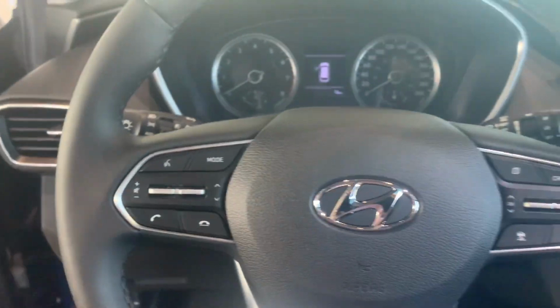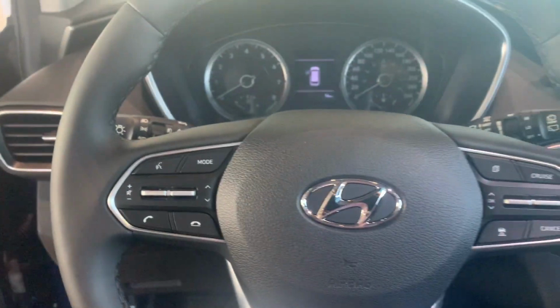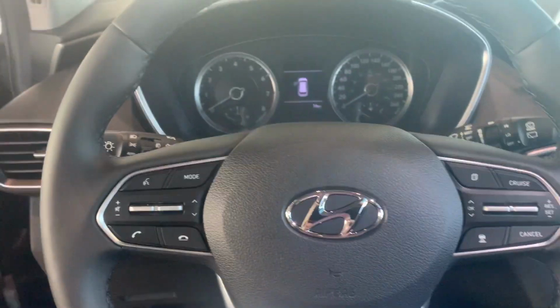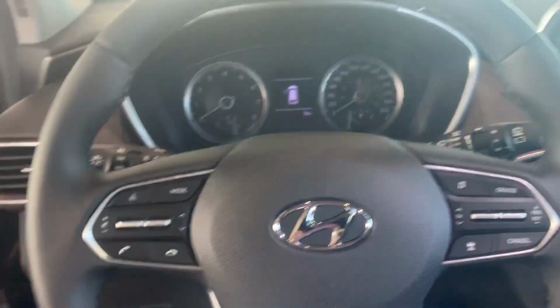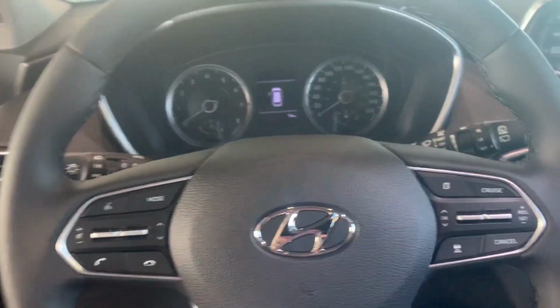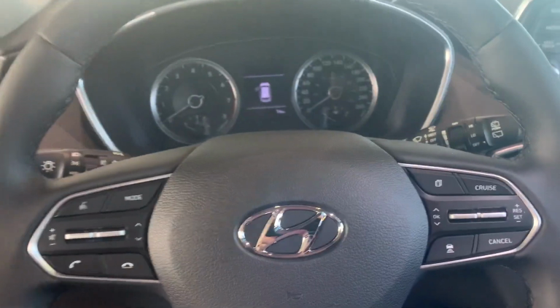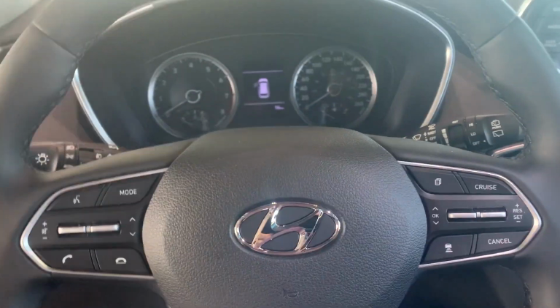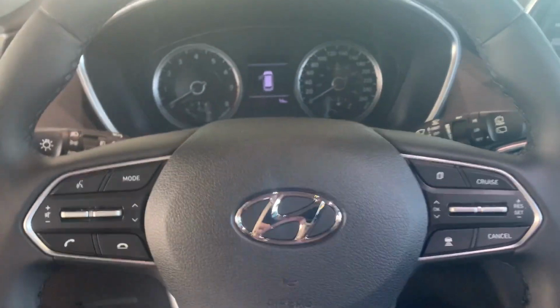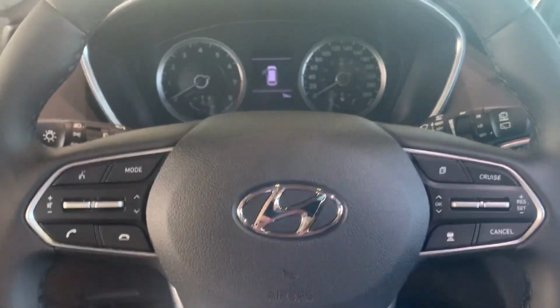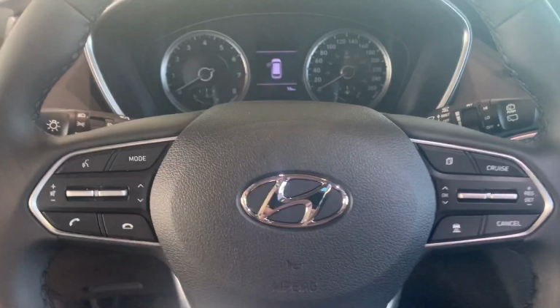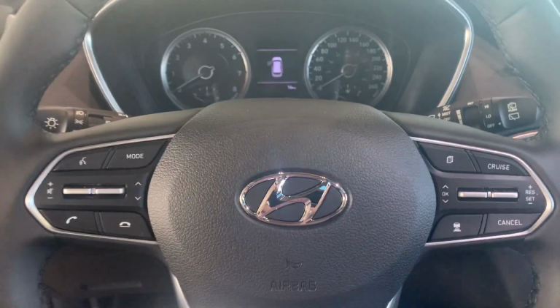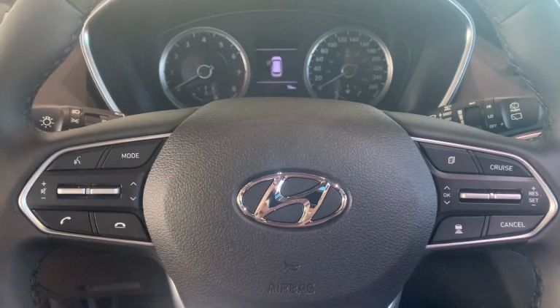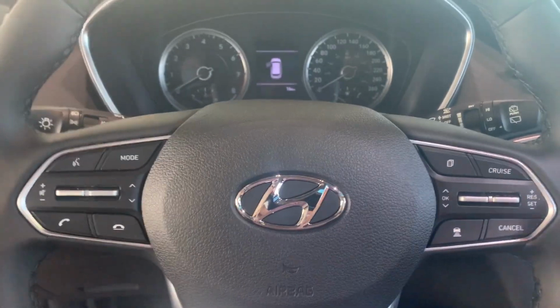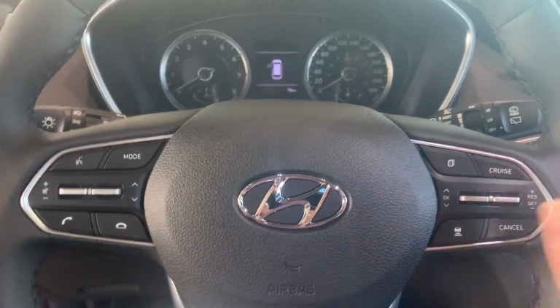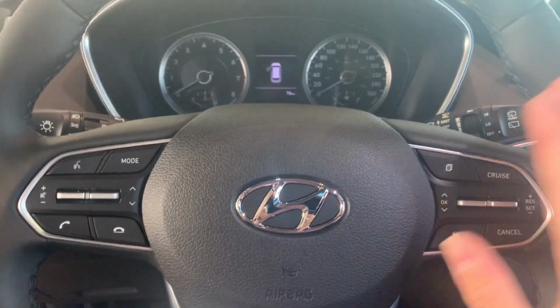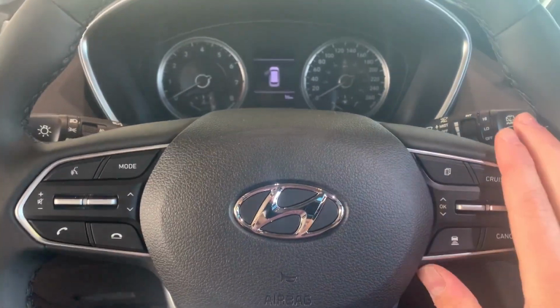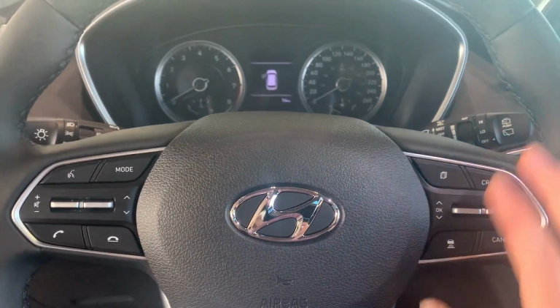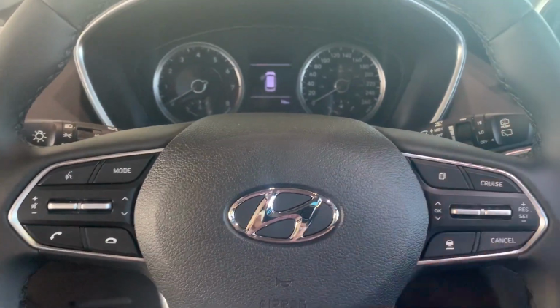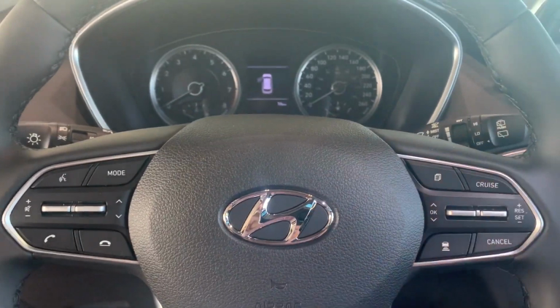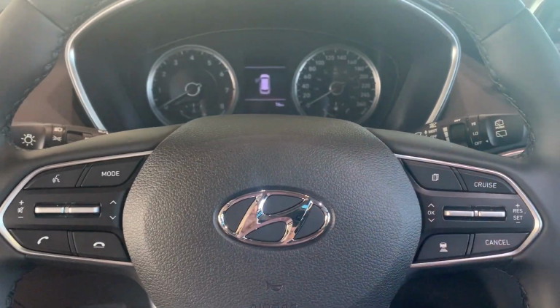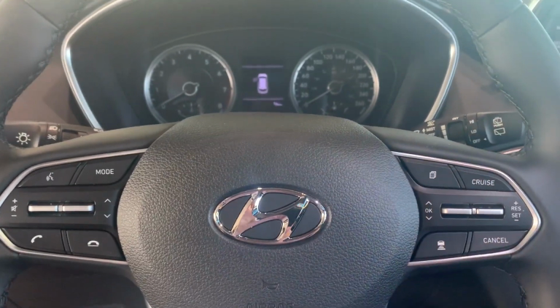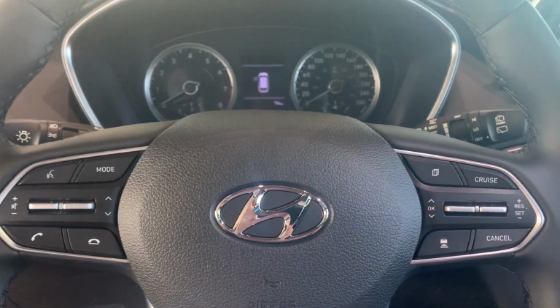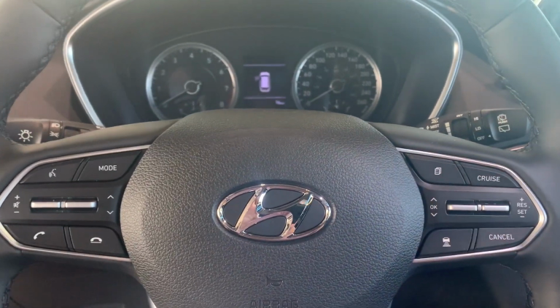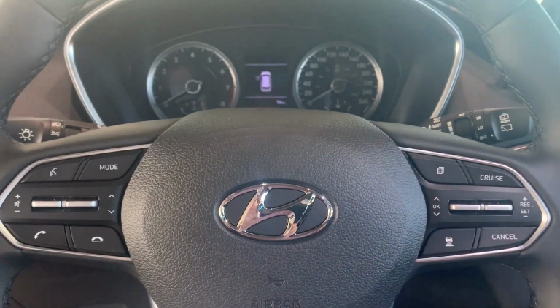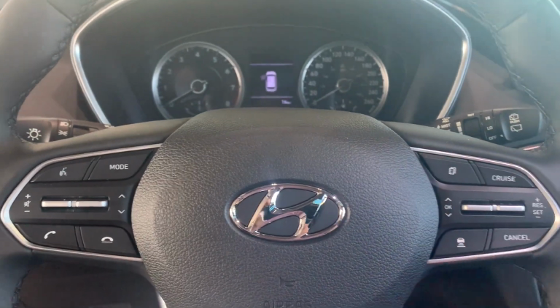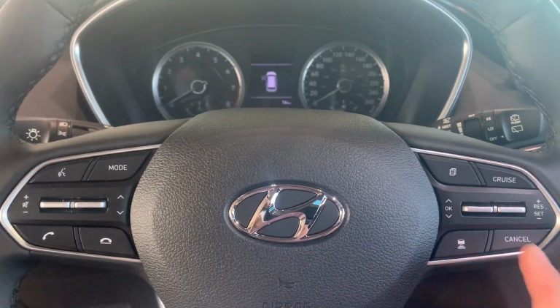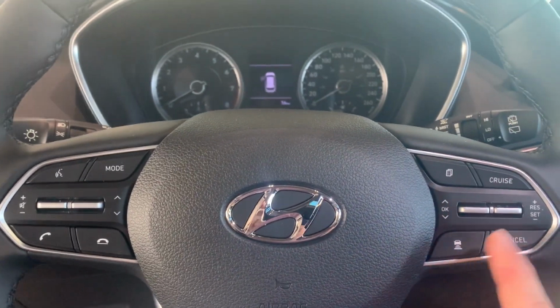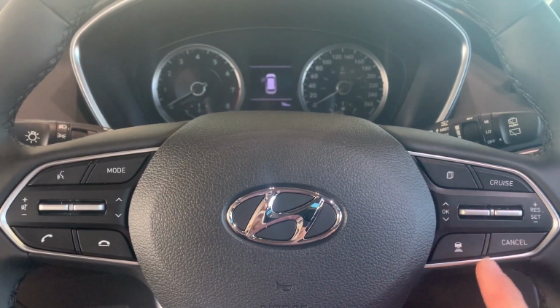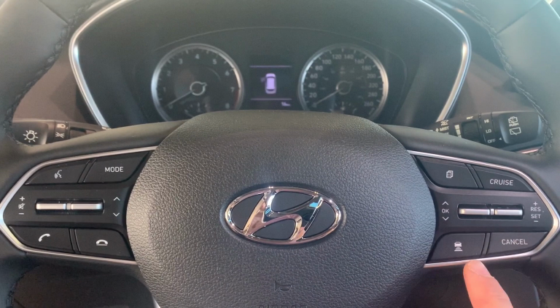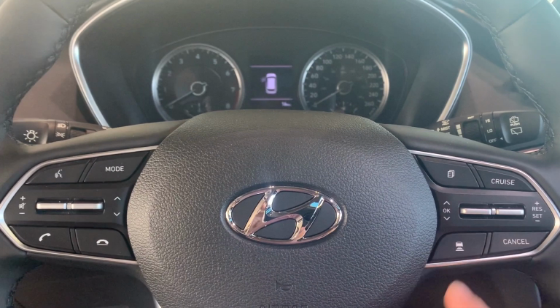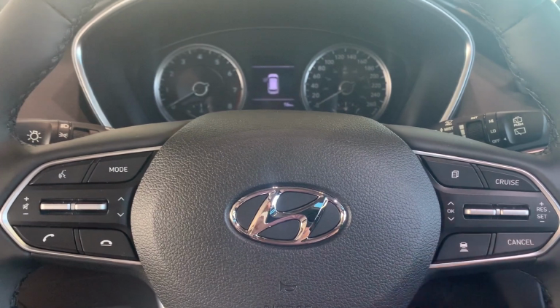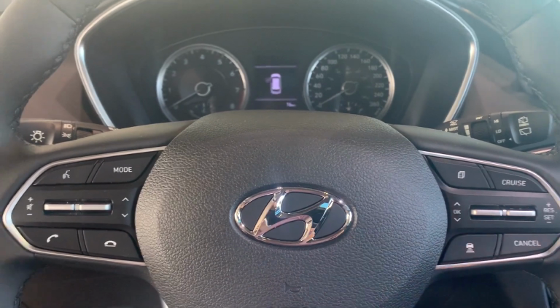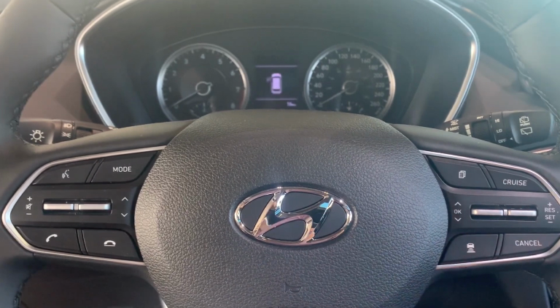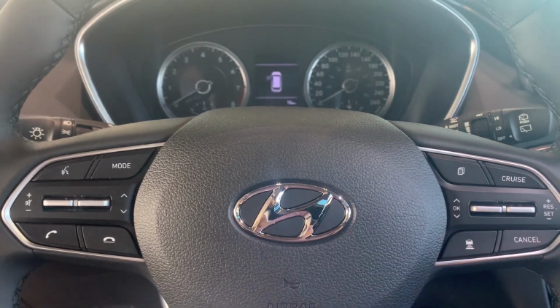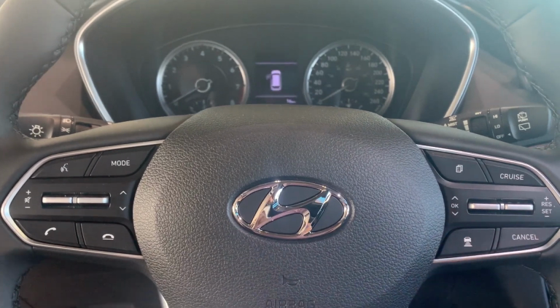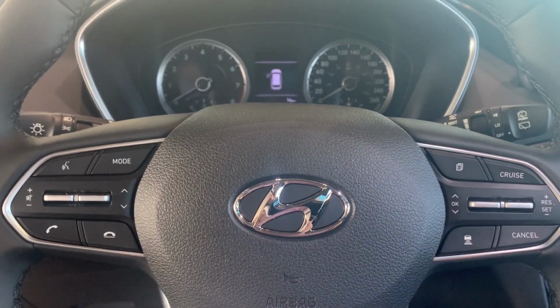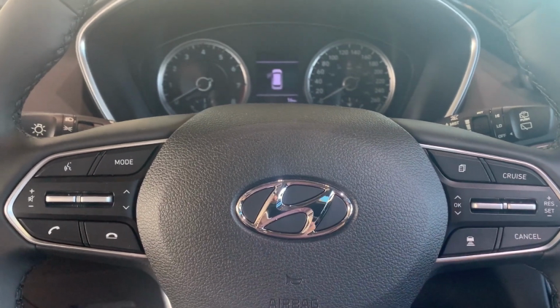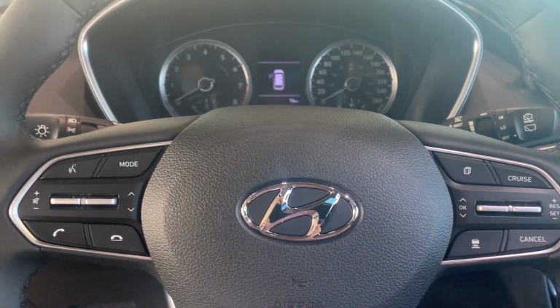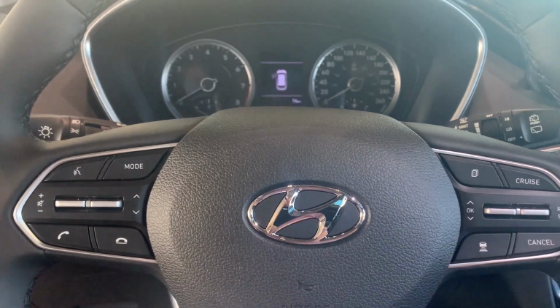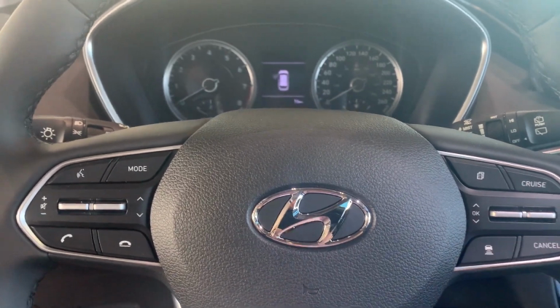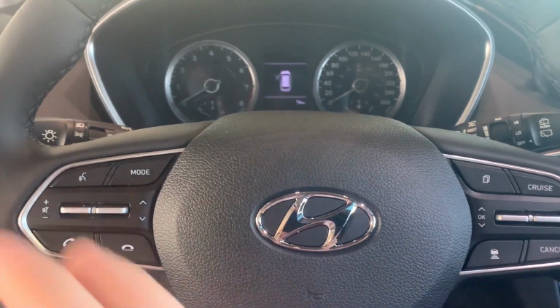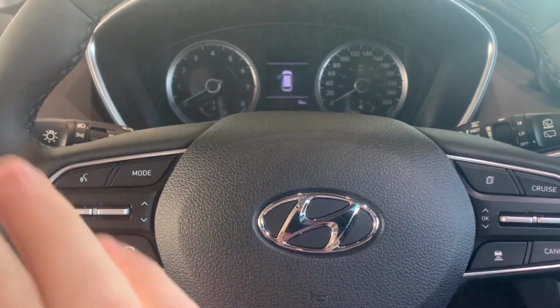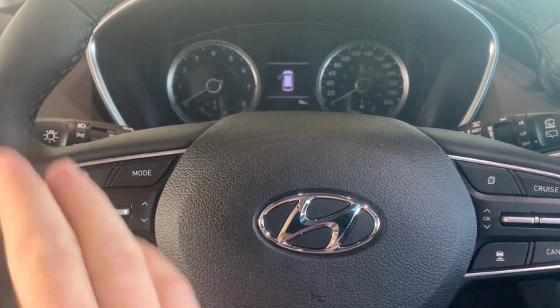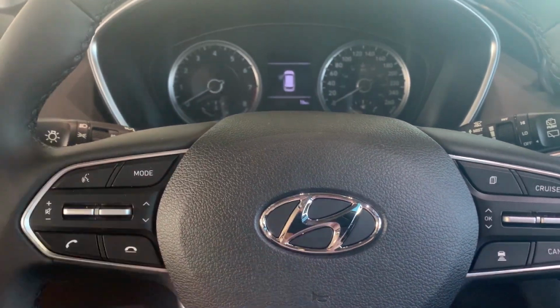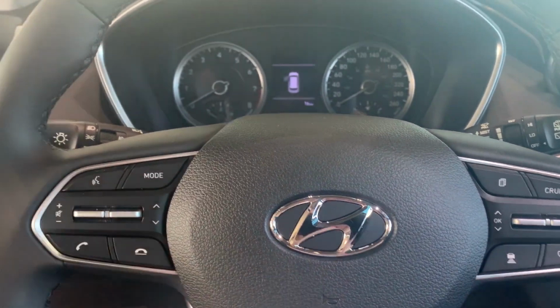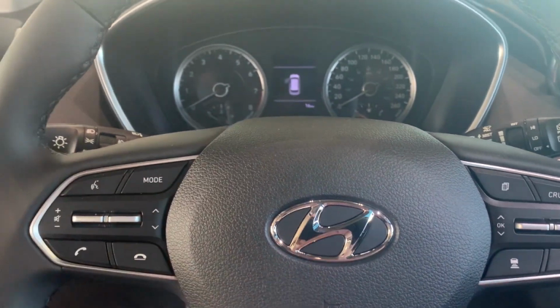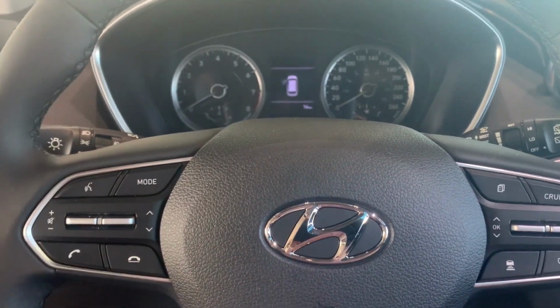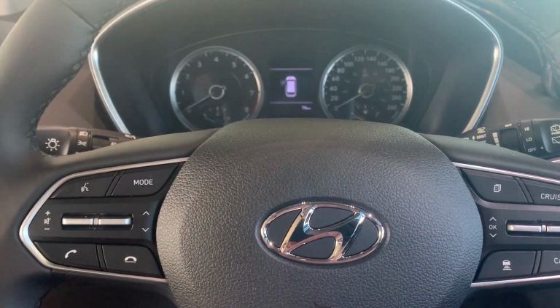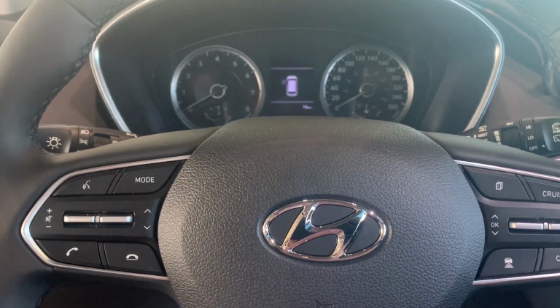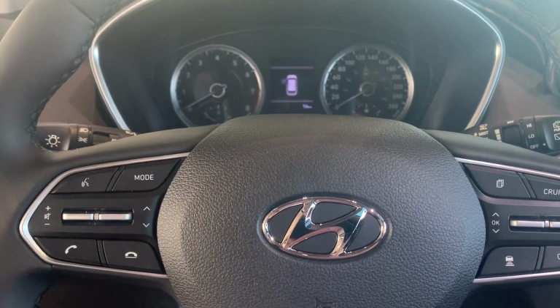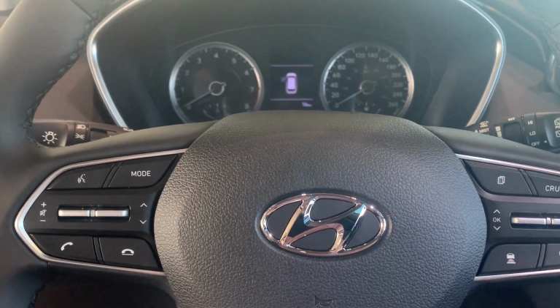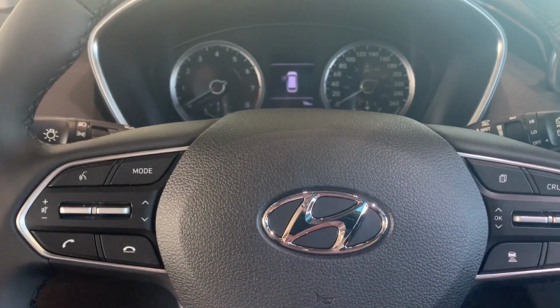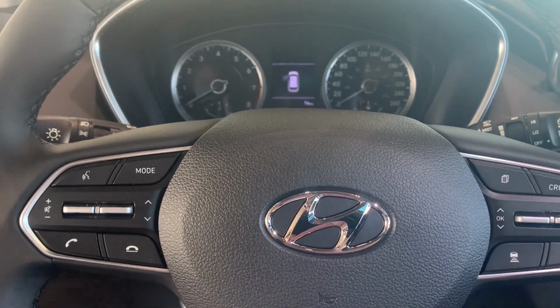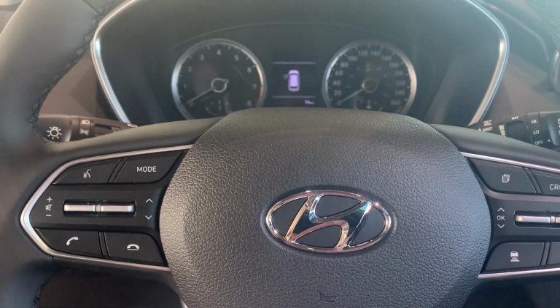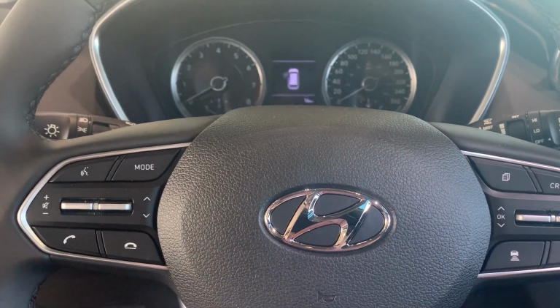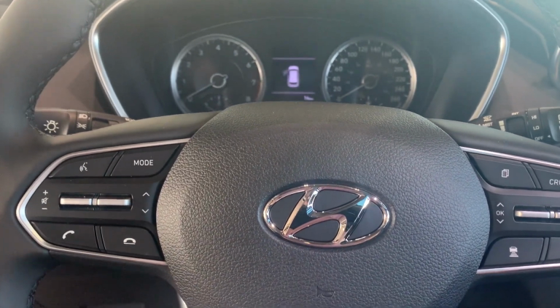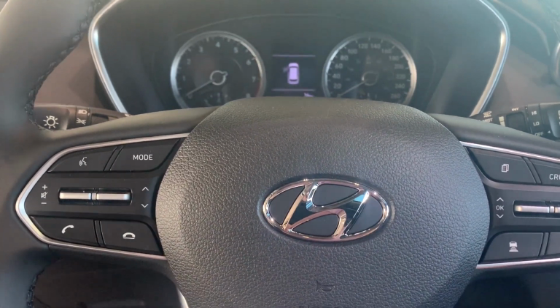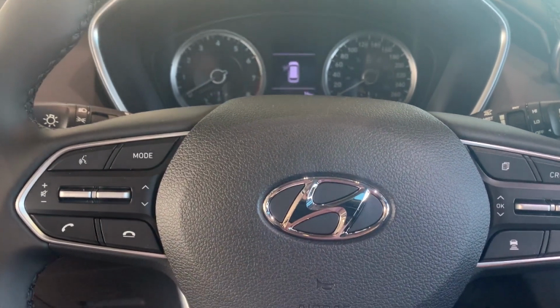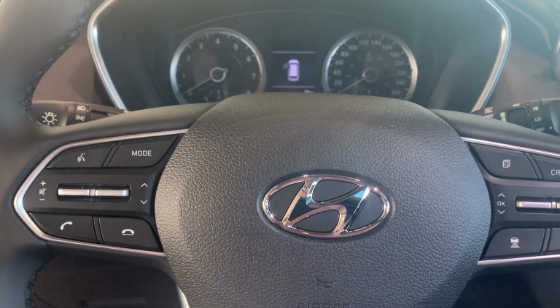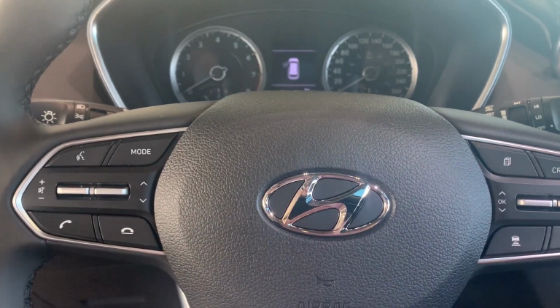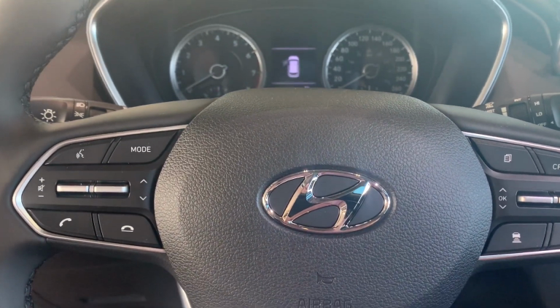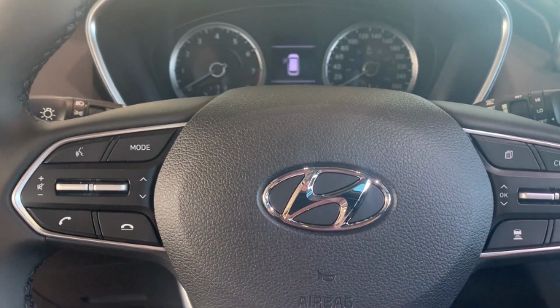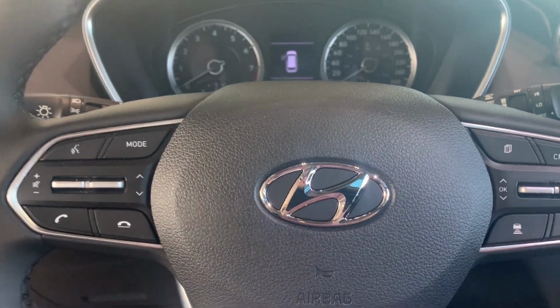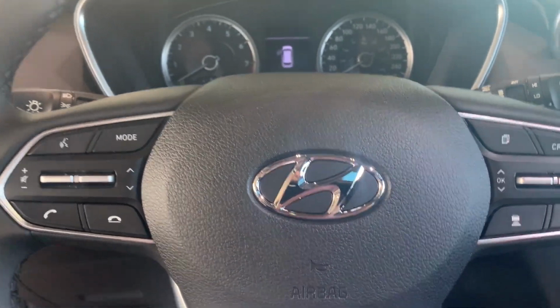And over here on the steering wheel, you have cruise control with adaptive cruise control as well, and all your Bluetooth media settings on the left of the steering wheel as well.